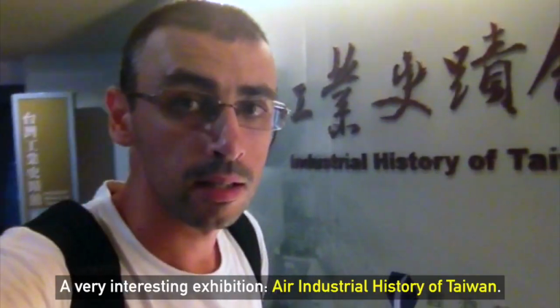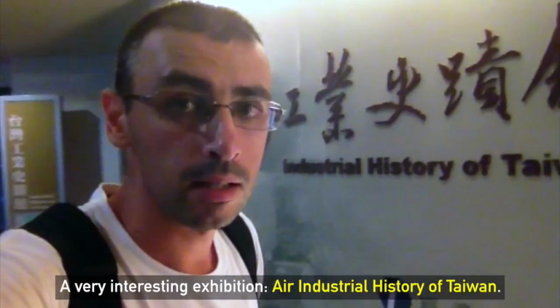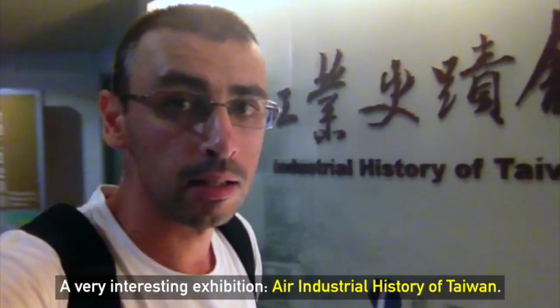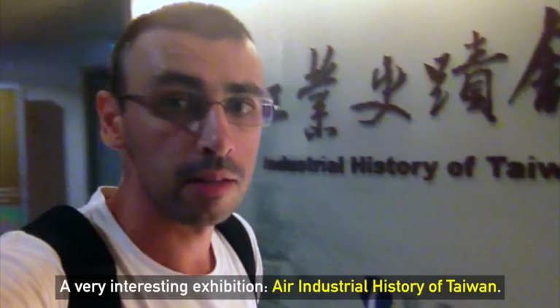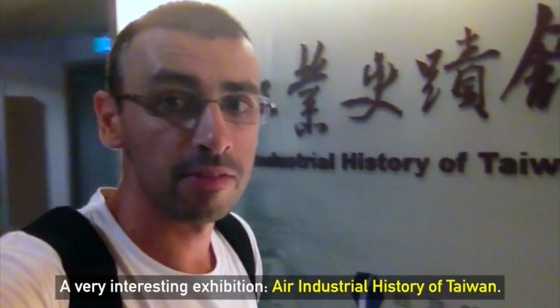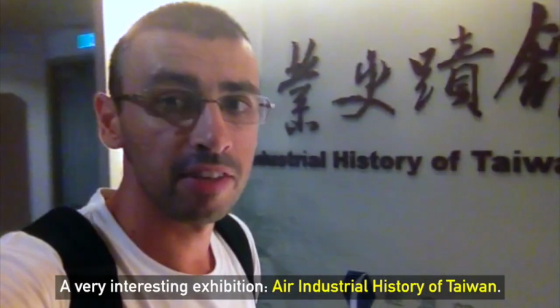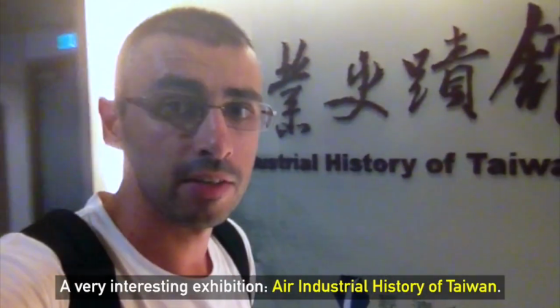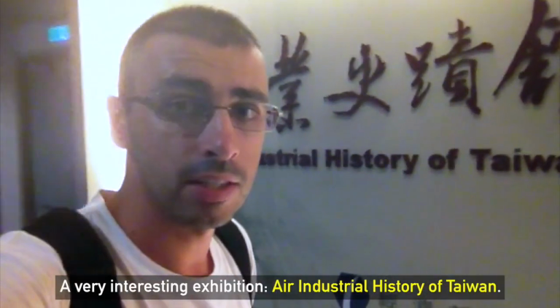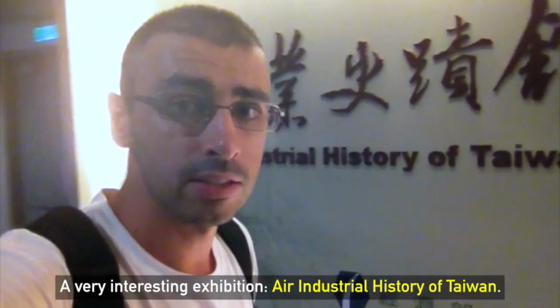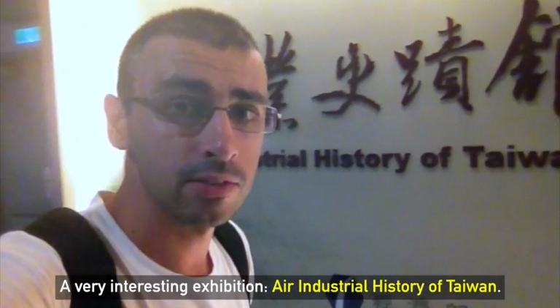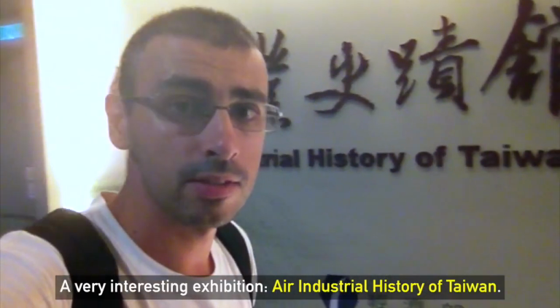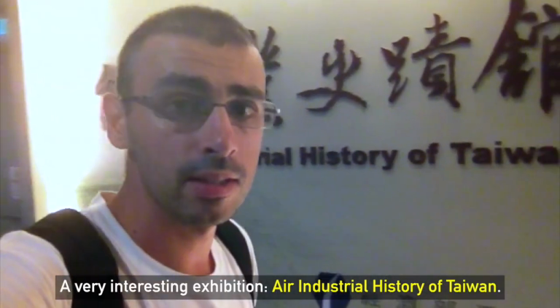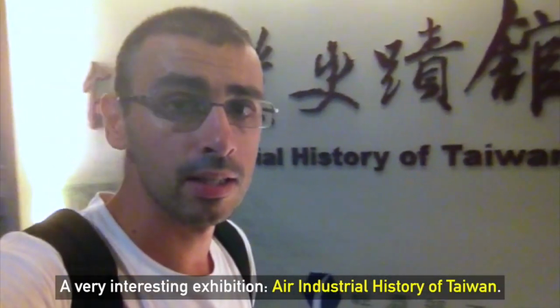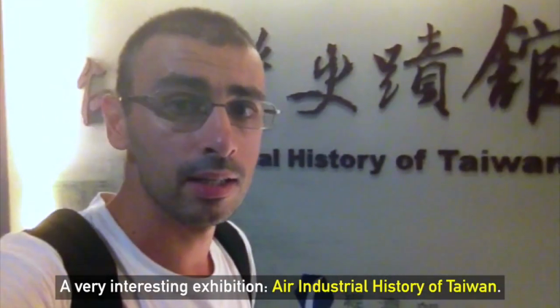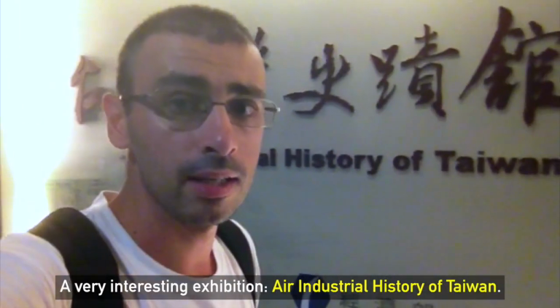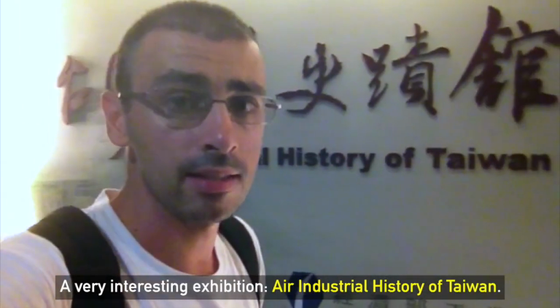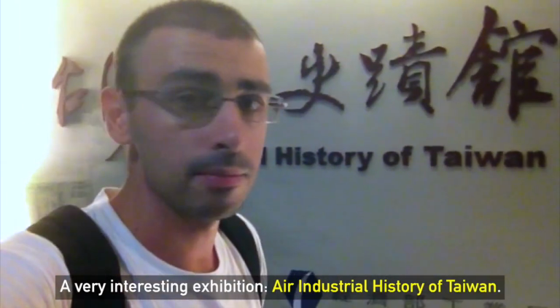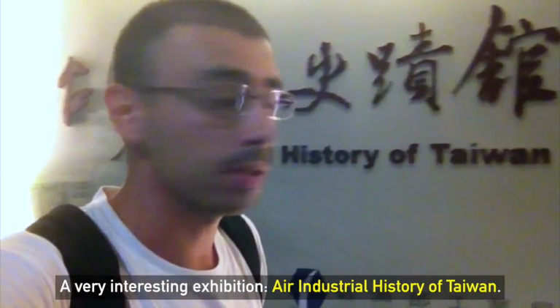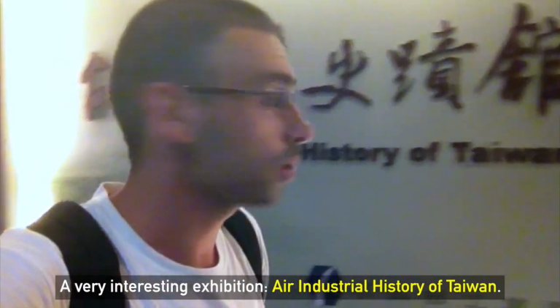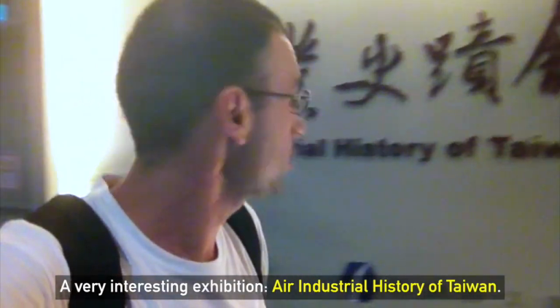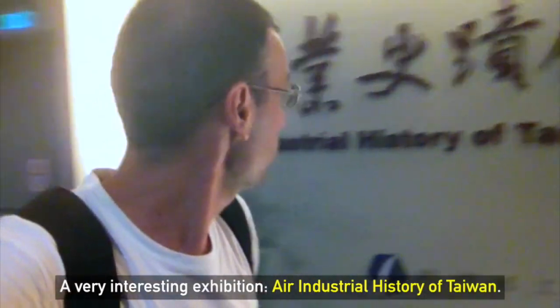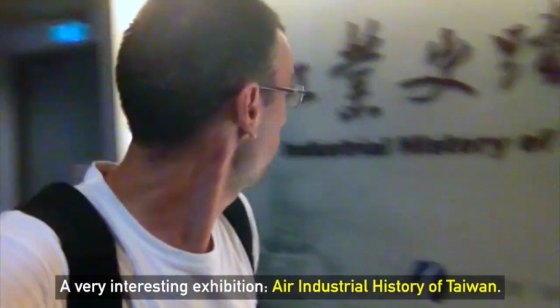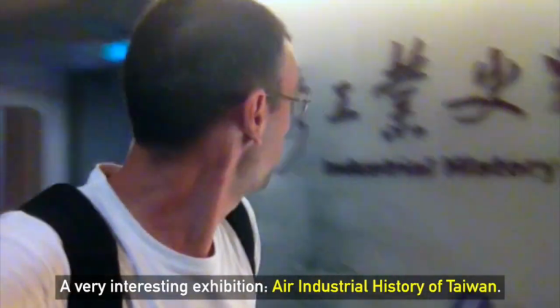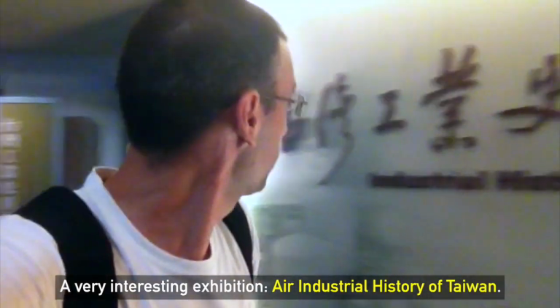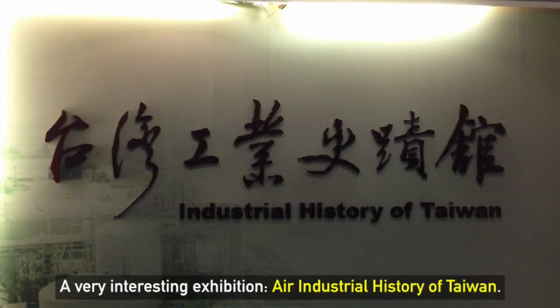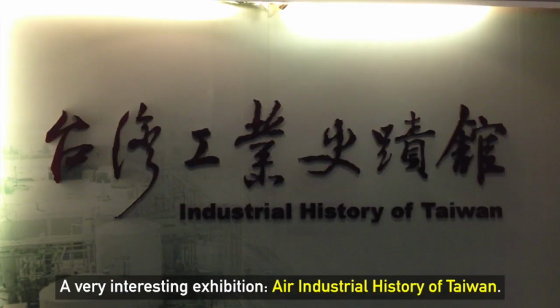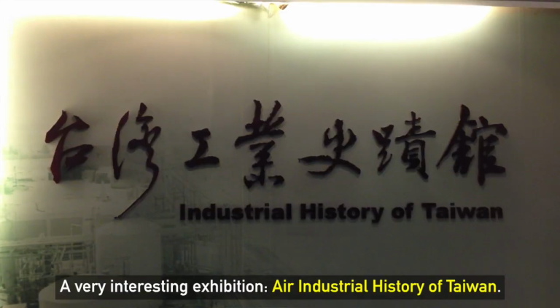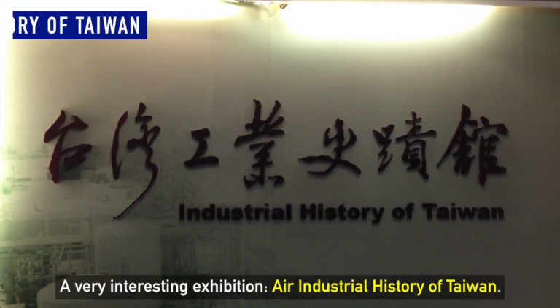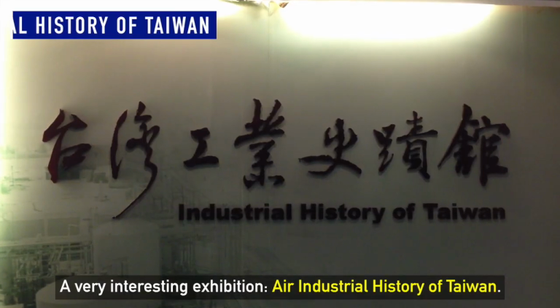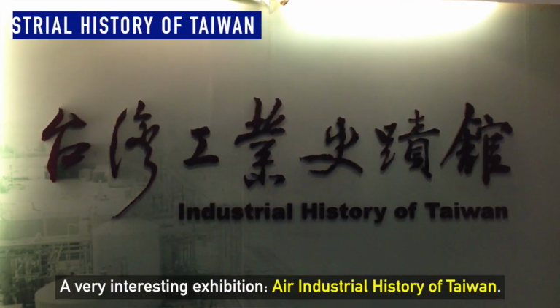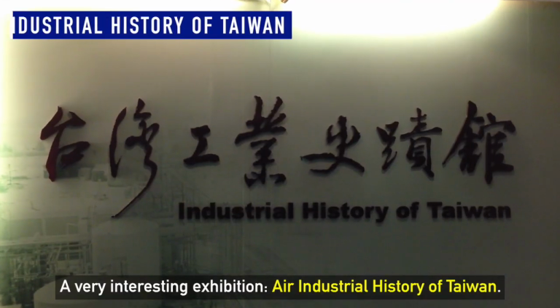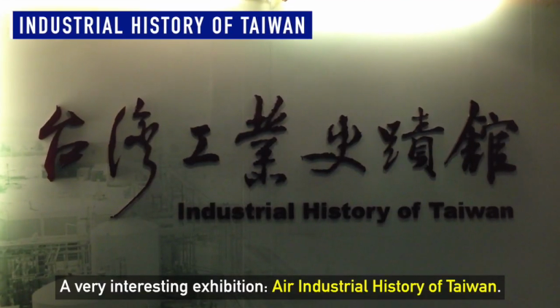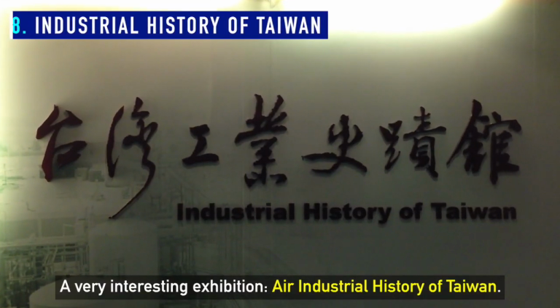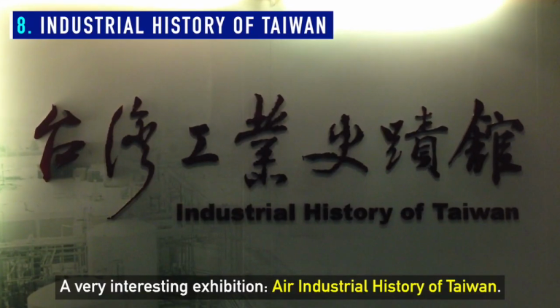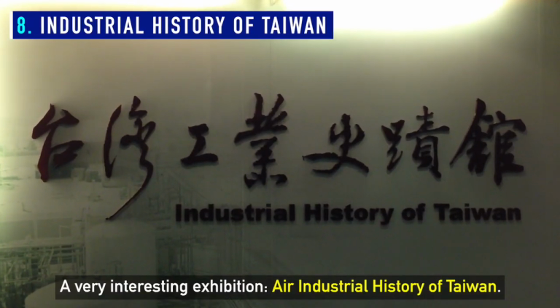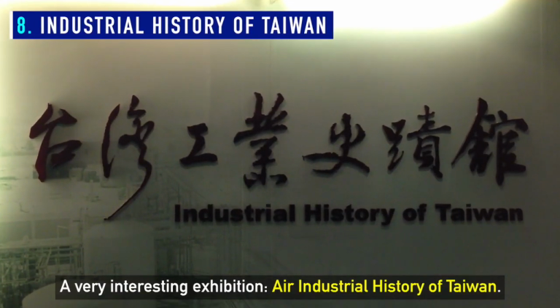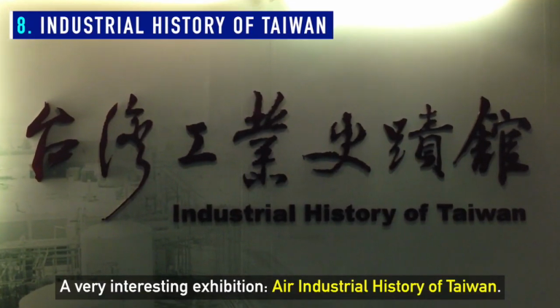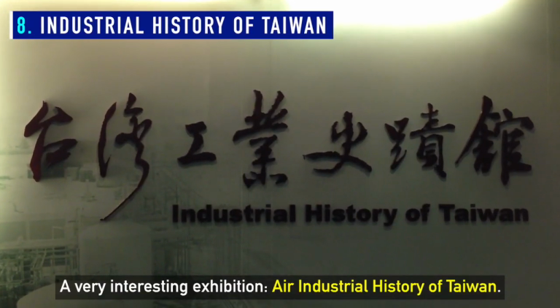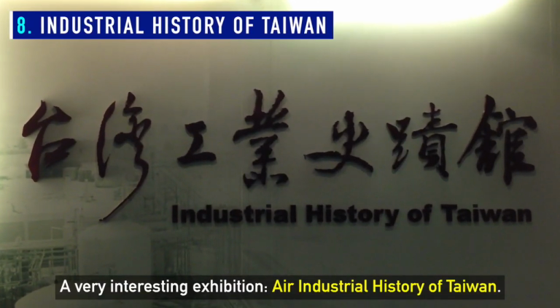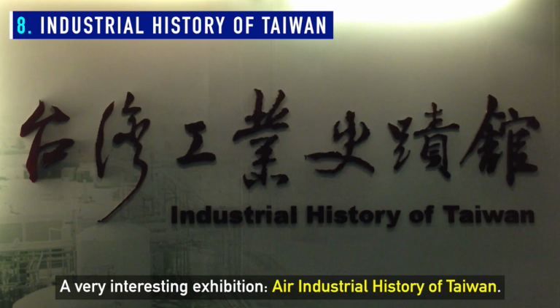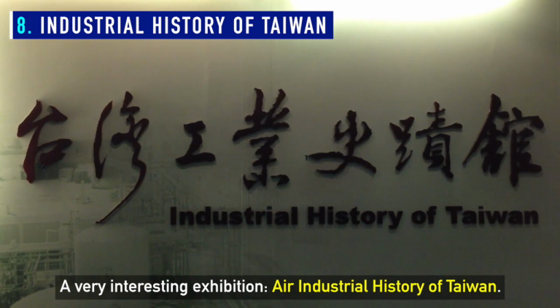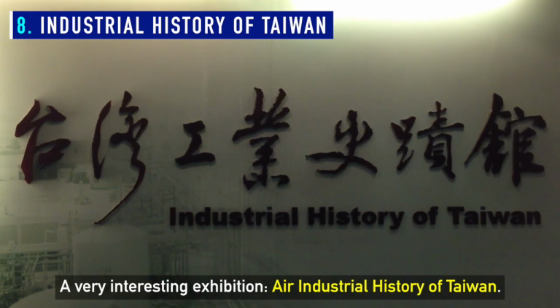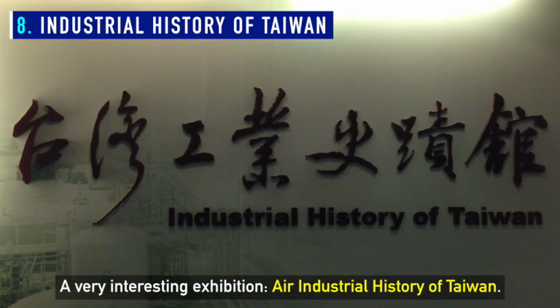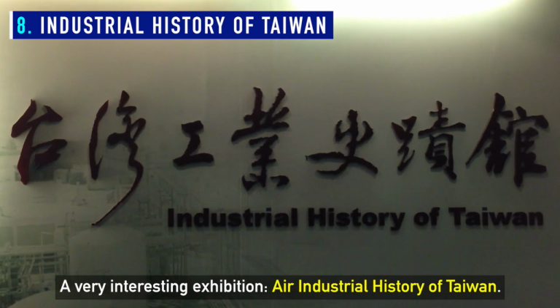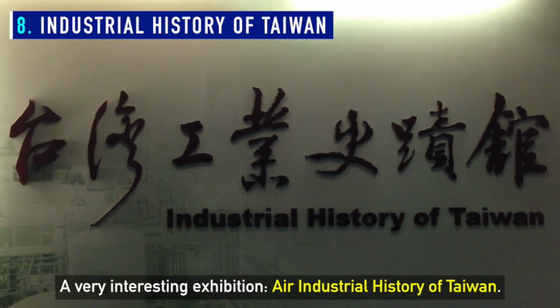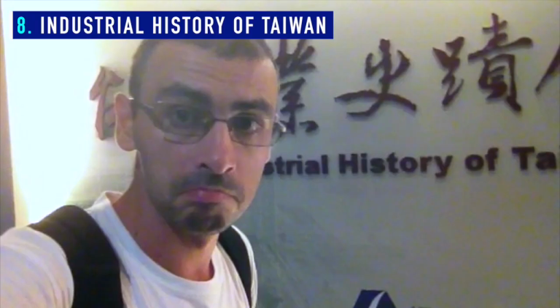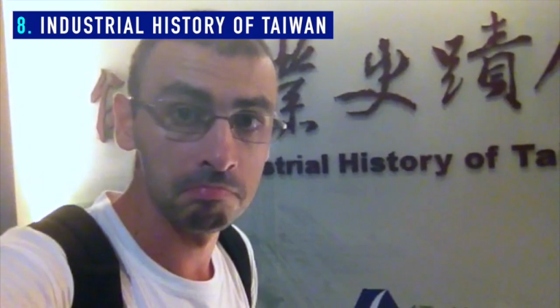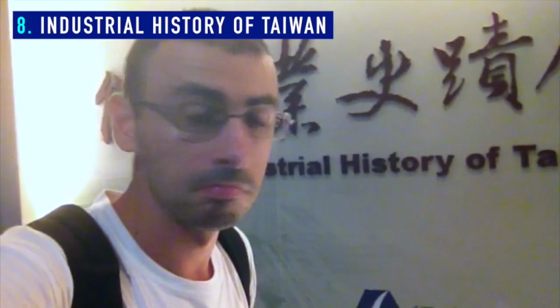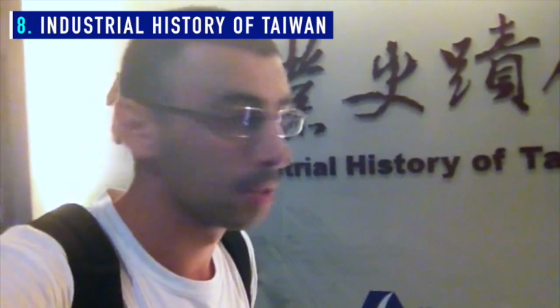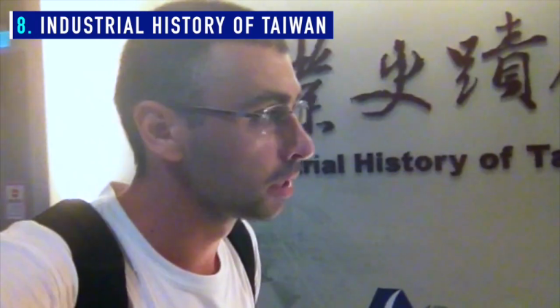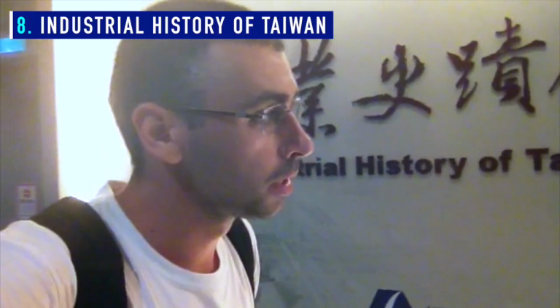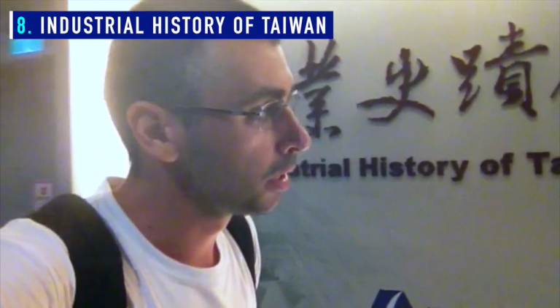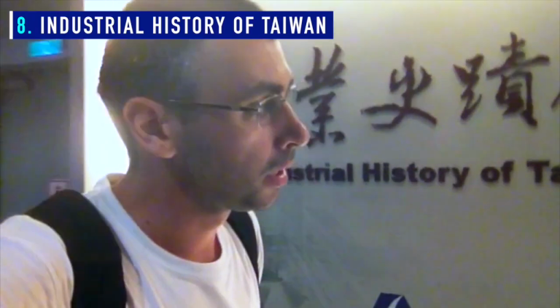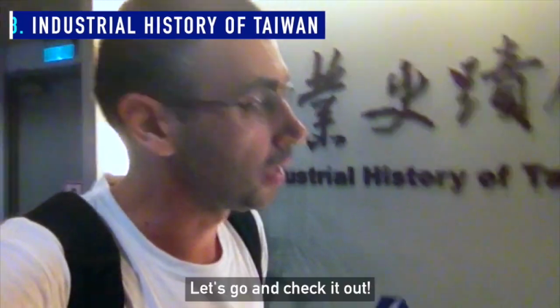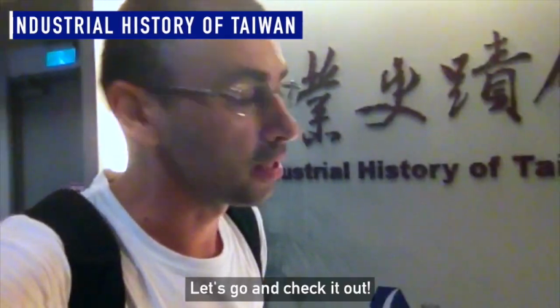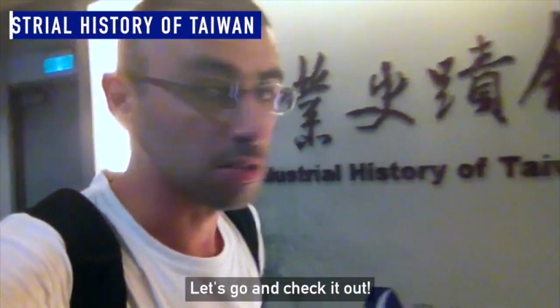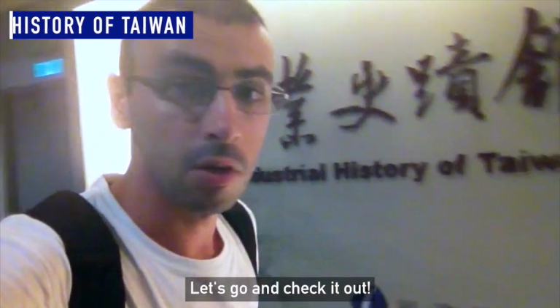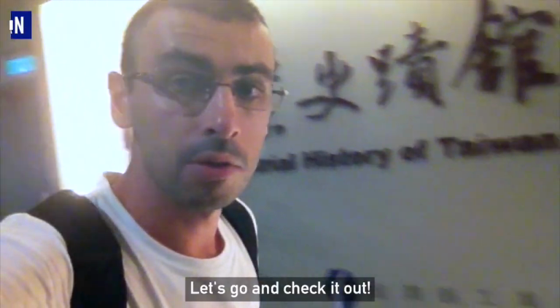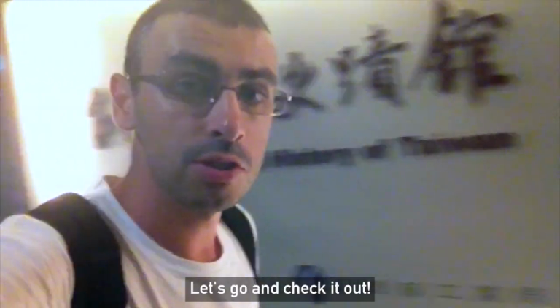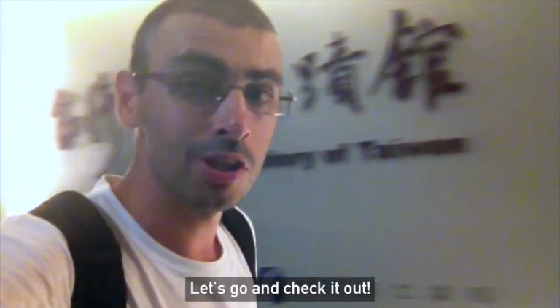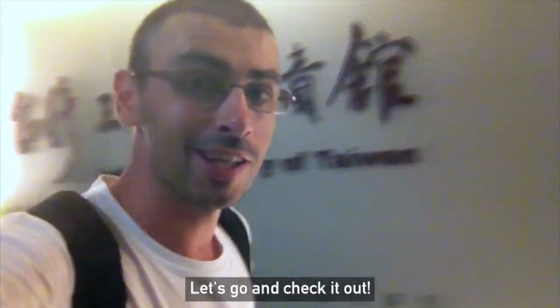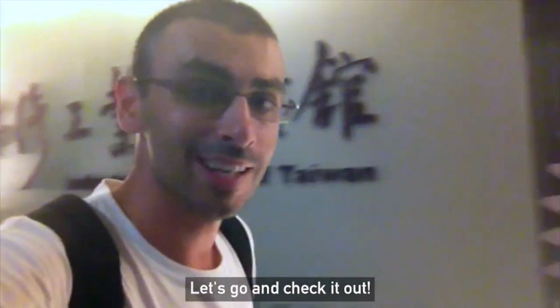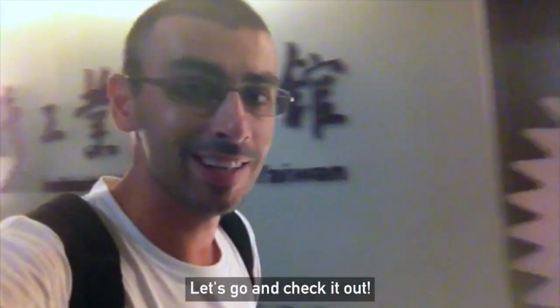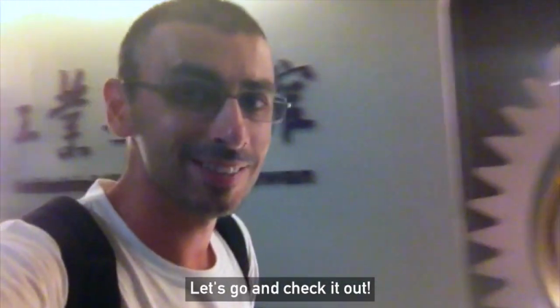A very interesting exhibition — an industrial history of Taiwan. Let's go and check it out.